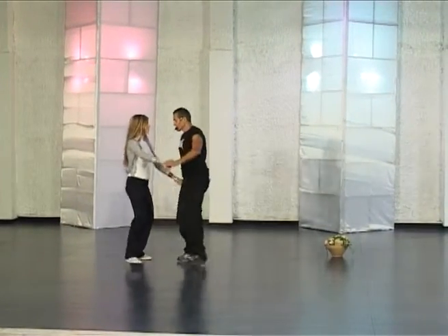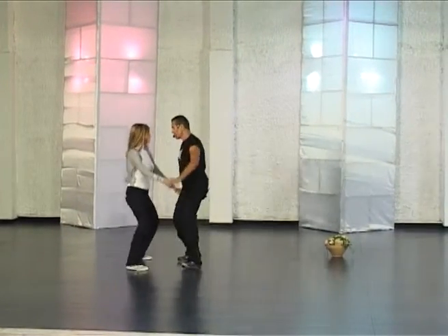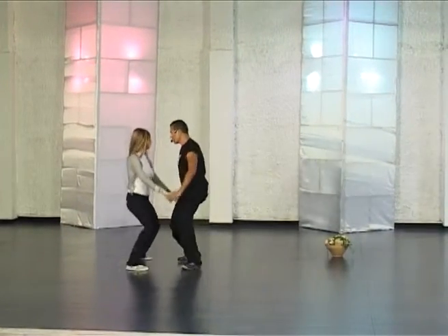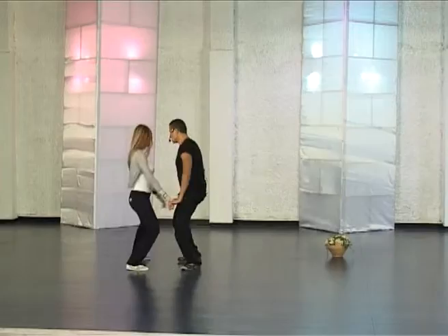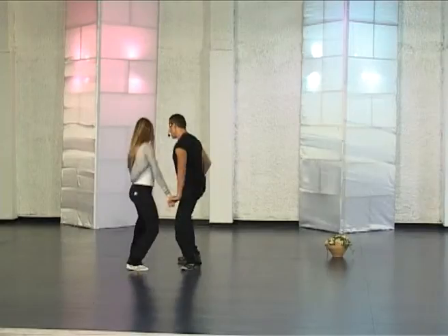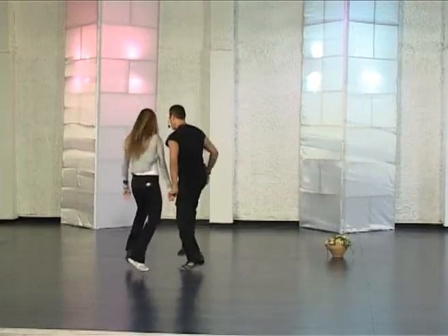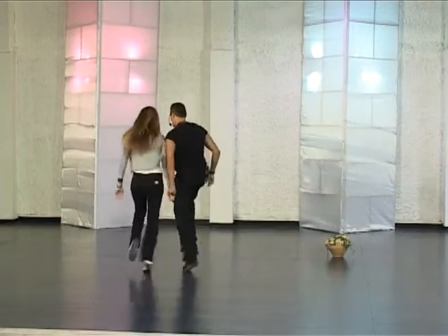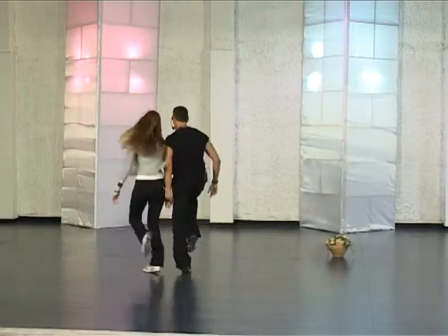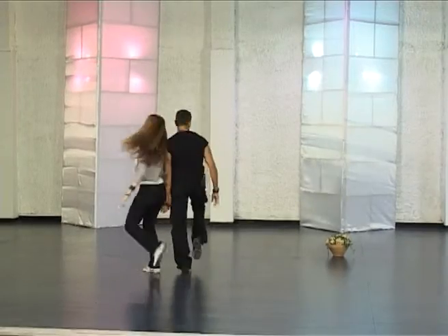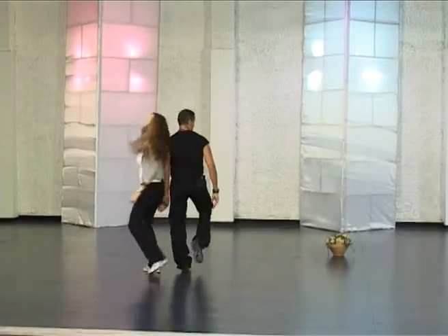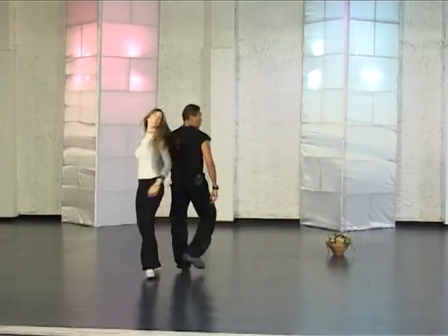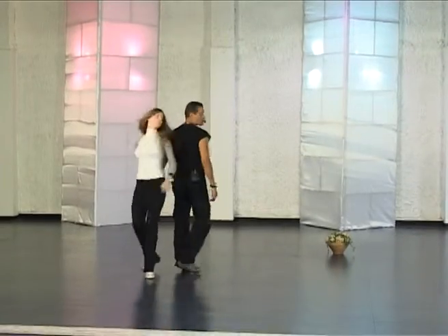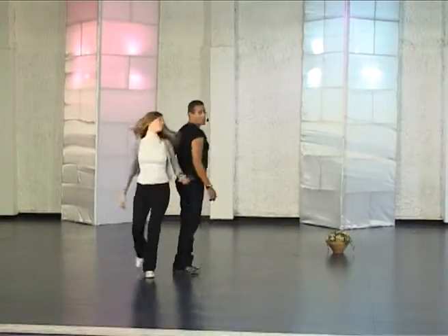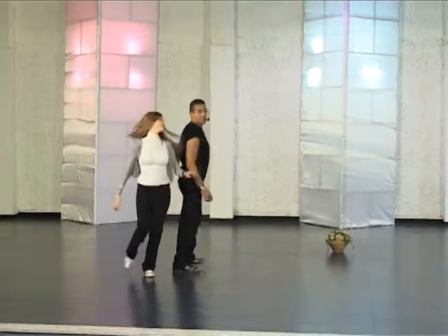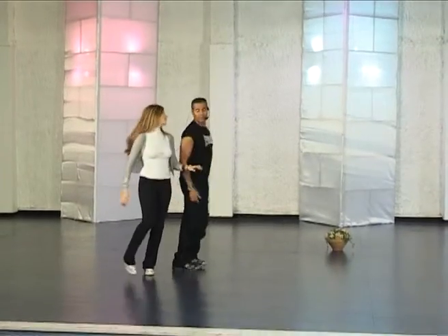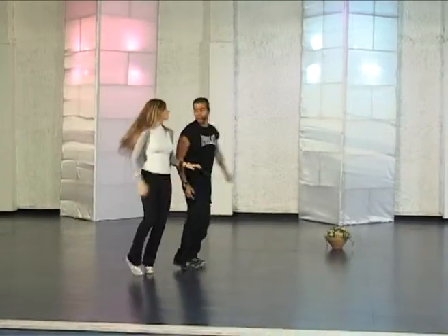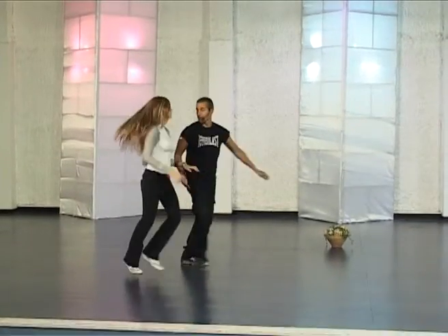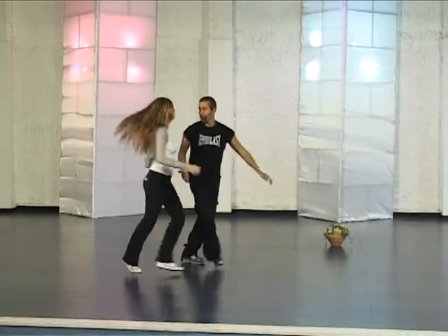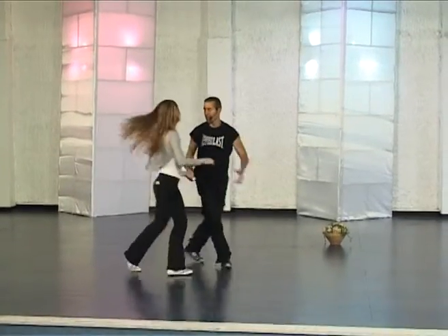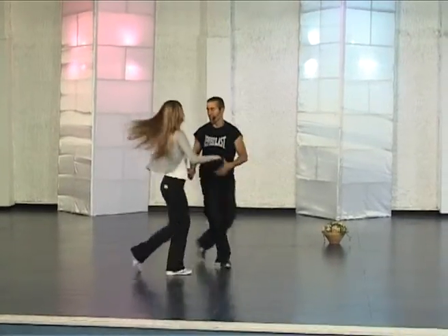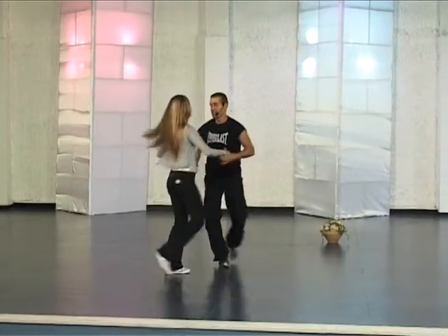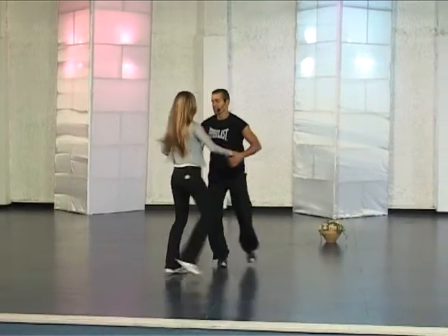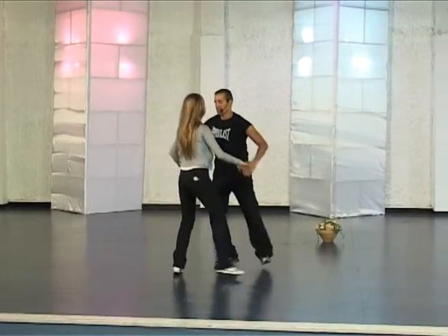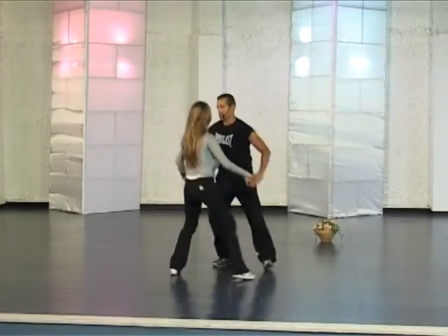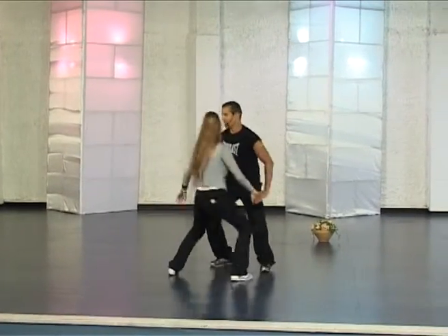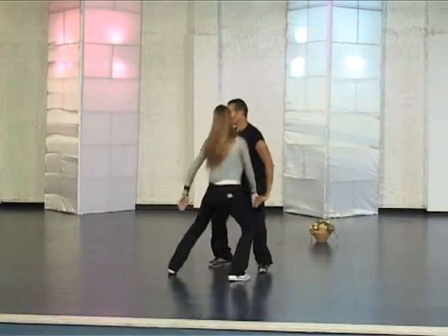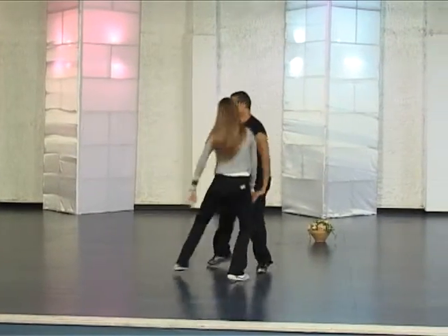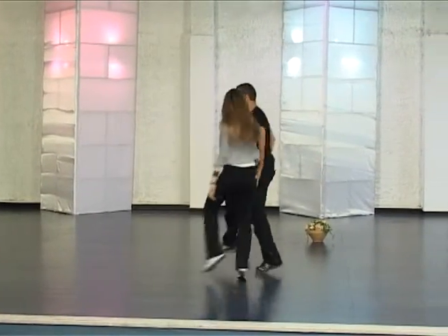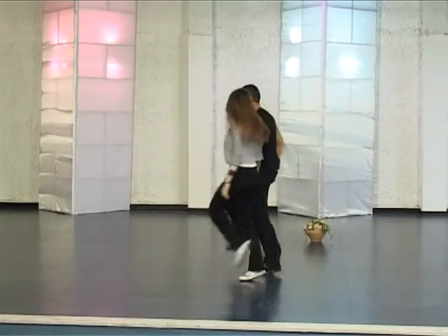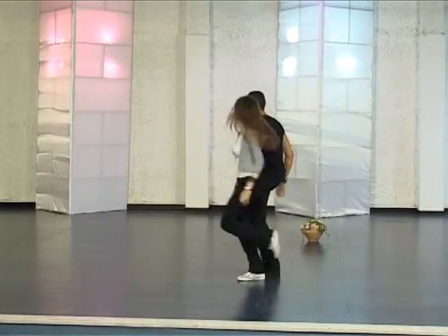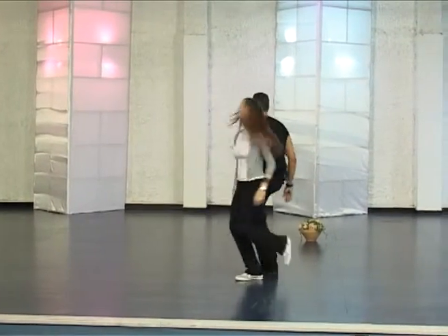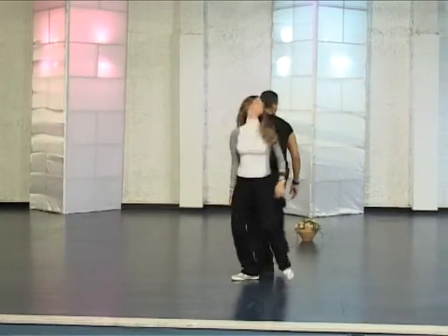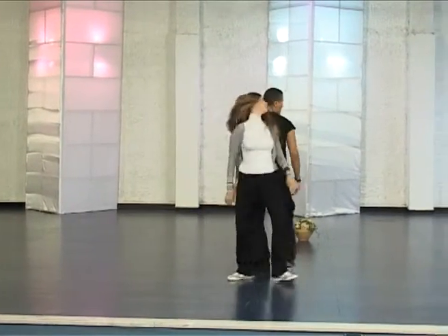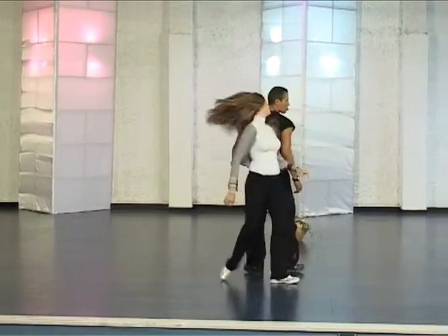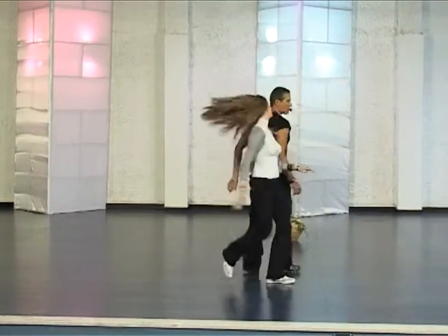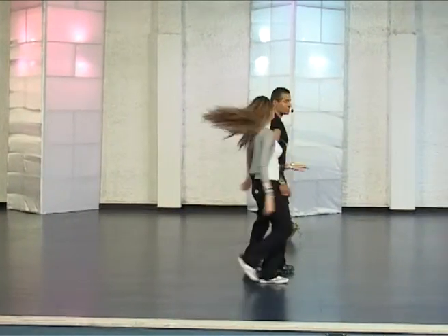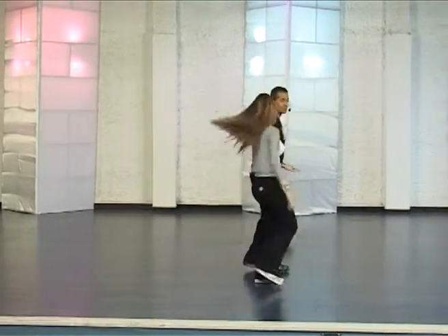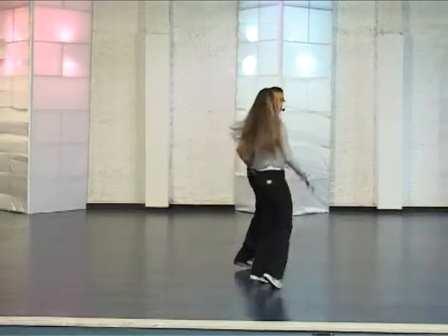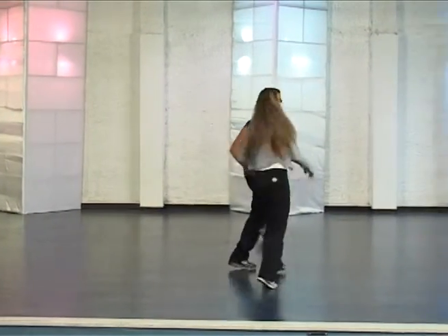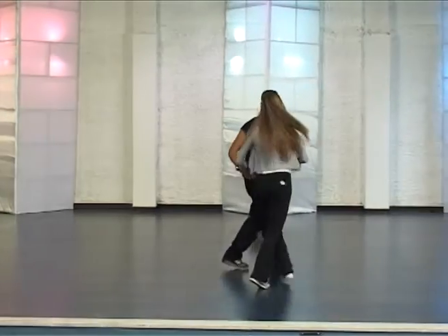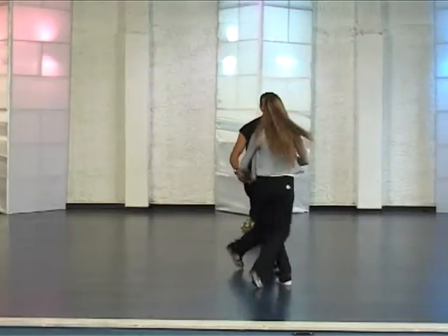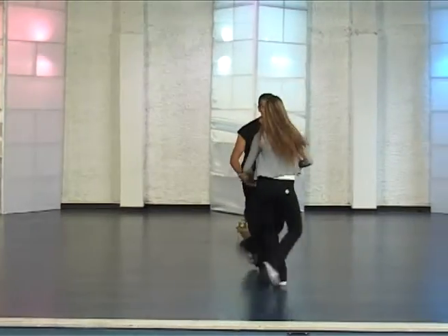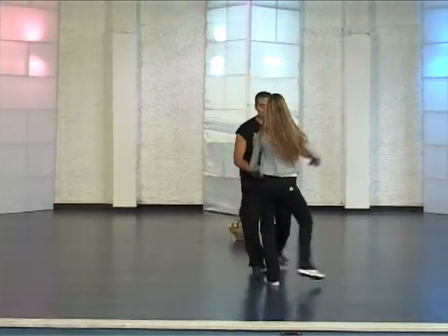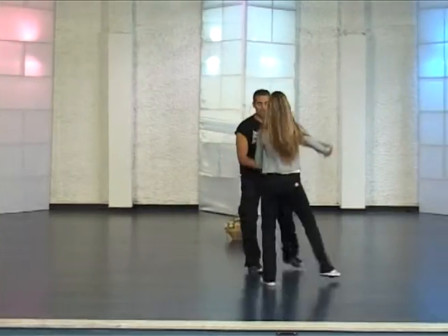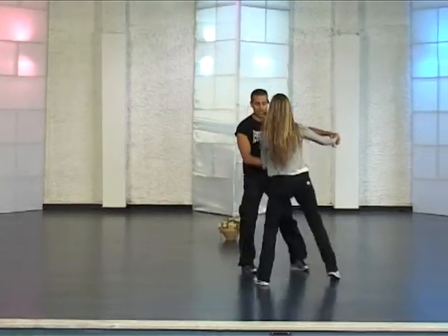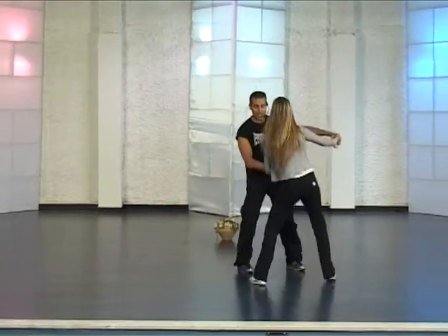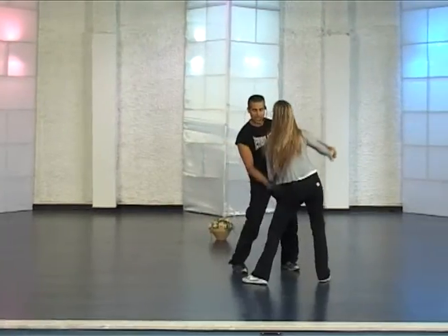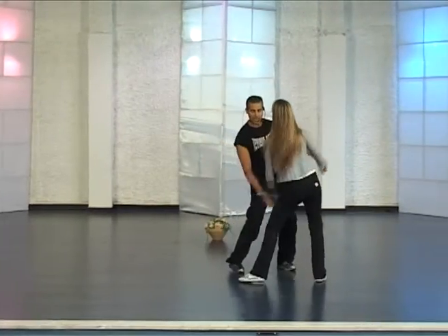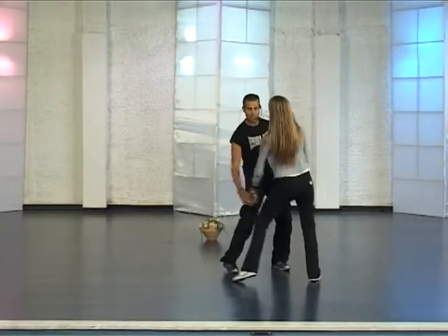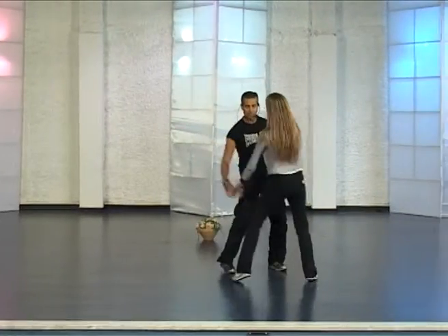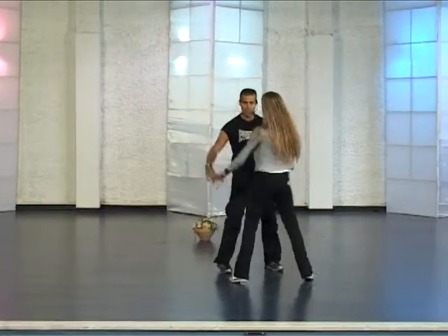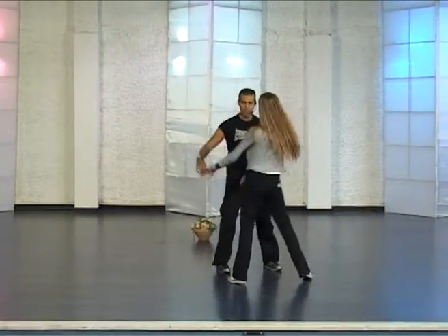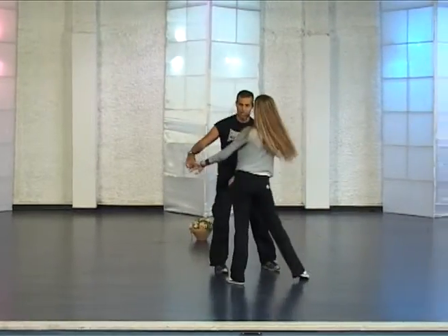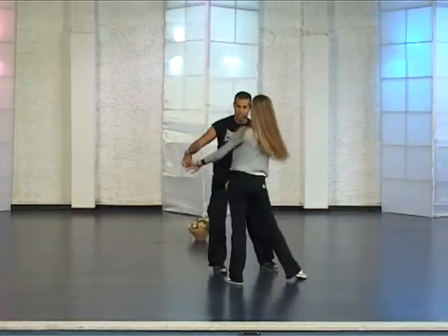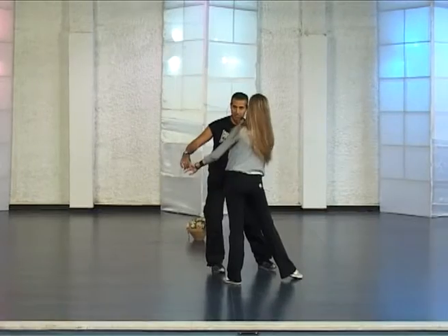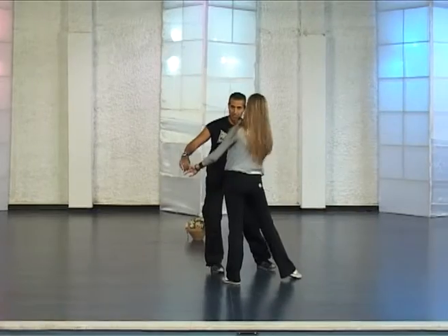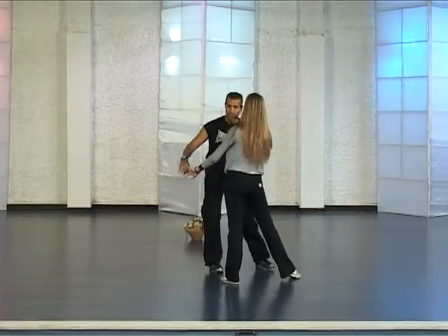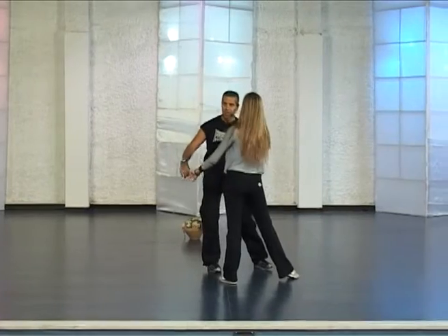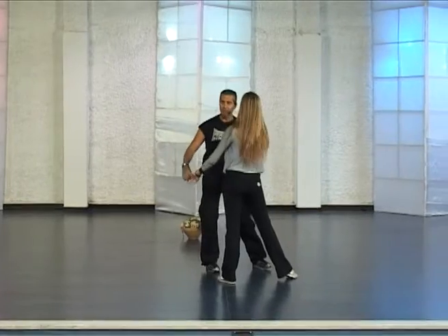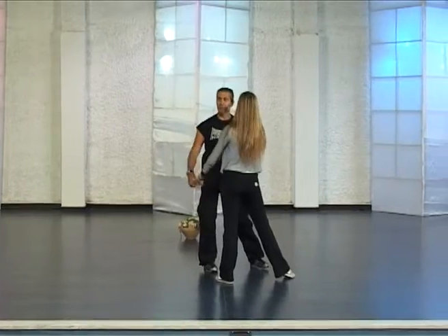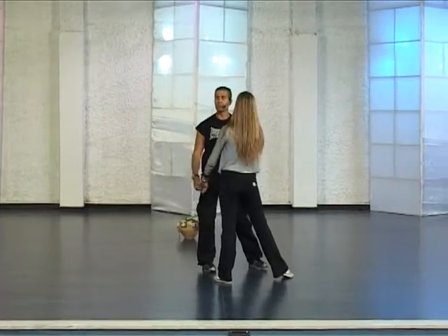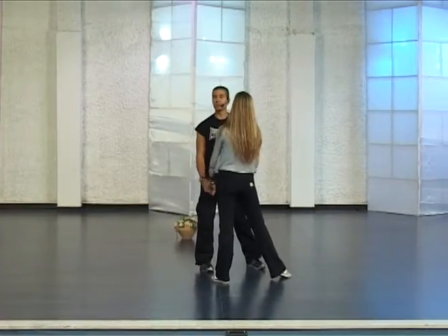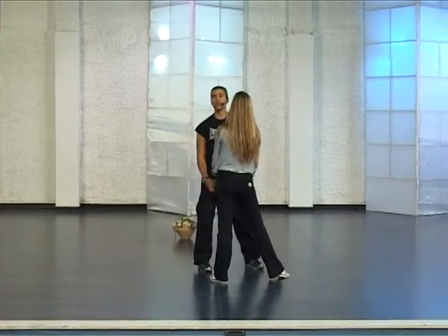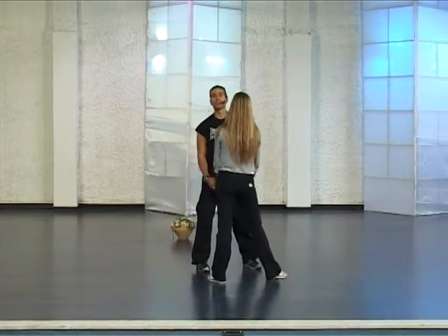Sit, jump, one, two, three. Sit, jump, one, two, three. Mishkal, Mishkal. From here we are doing the second part.